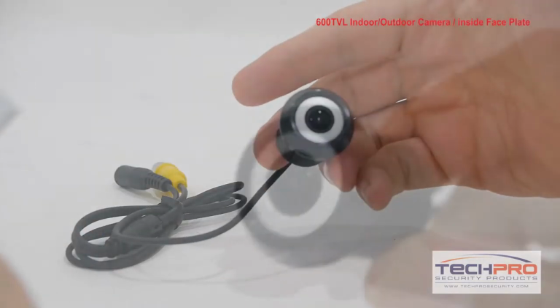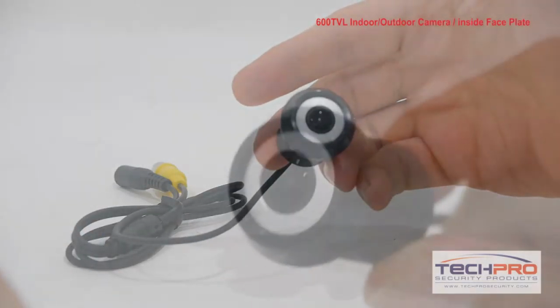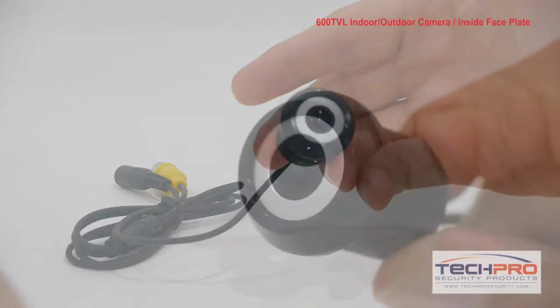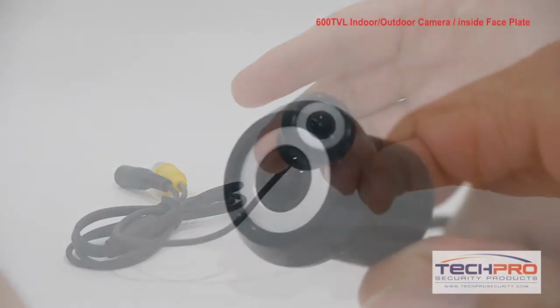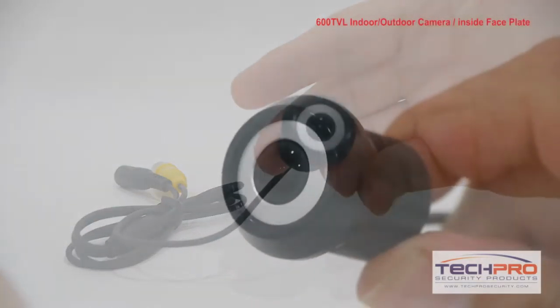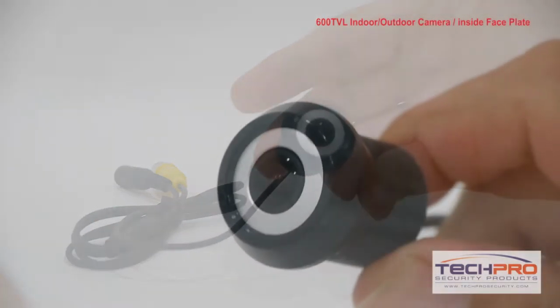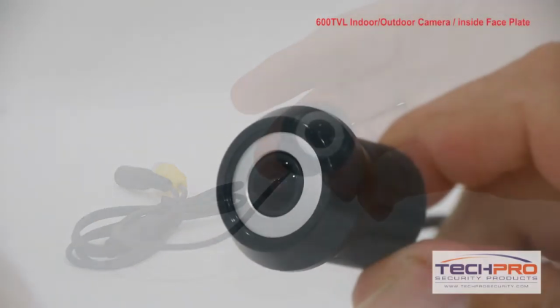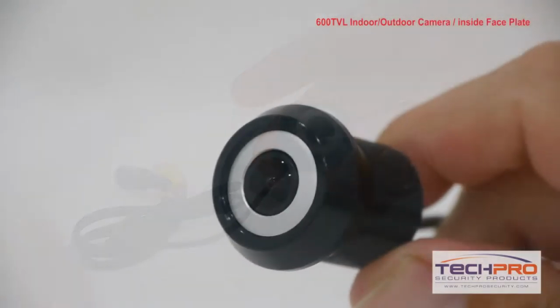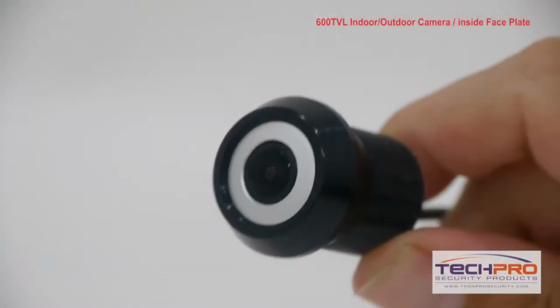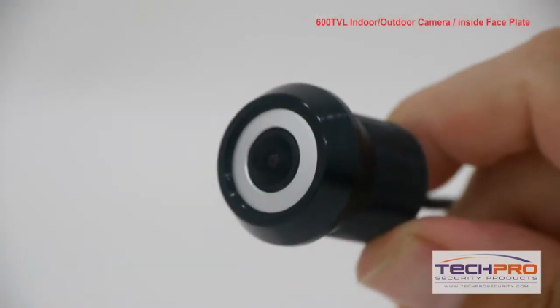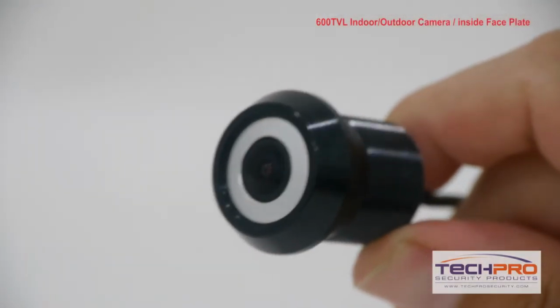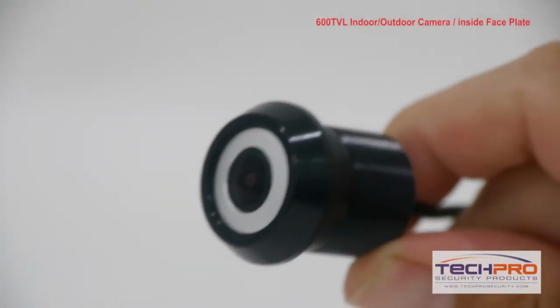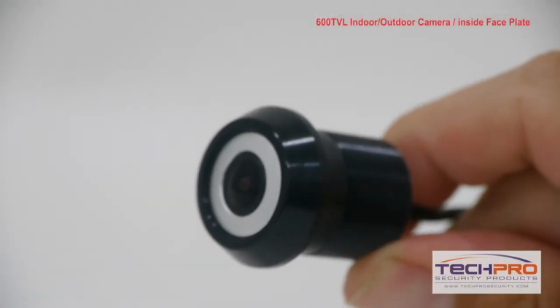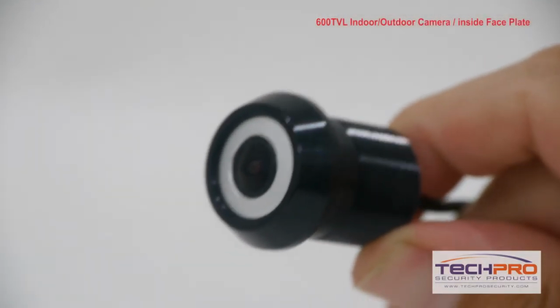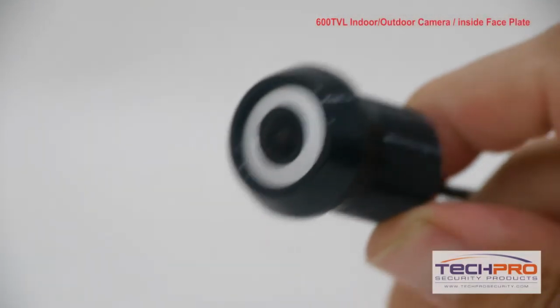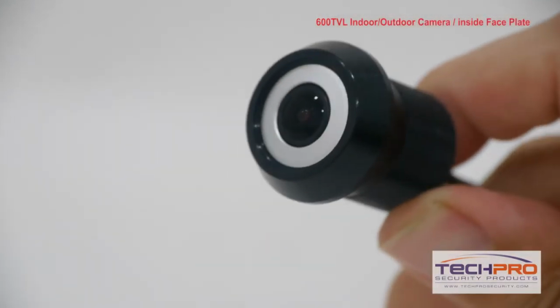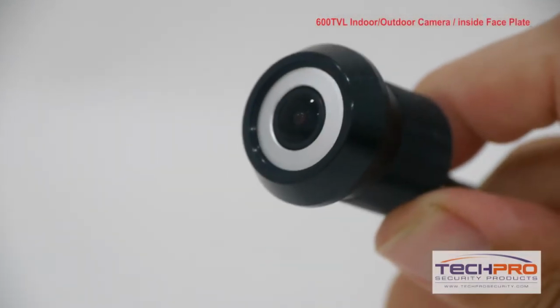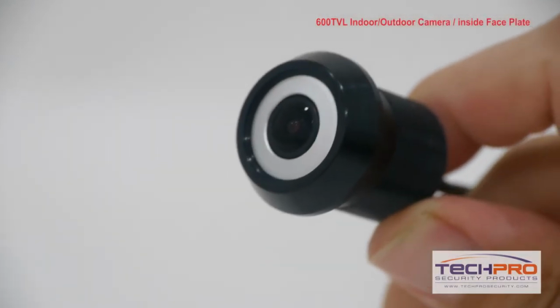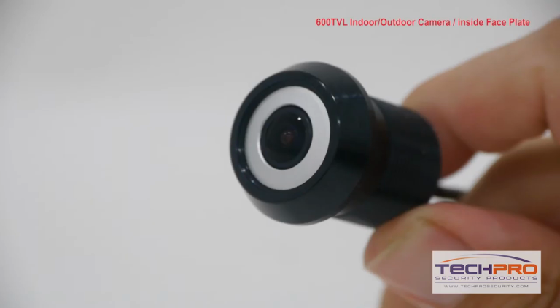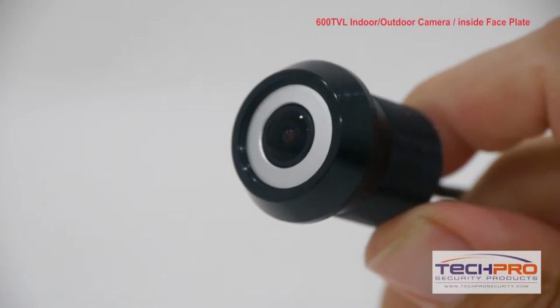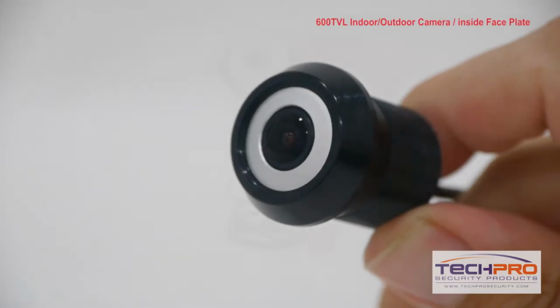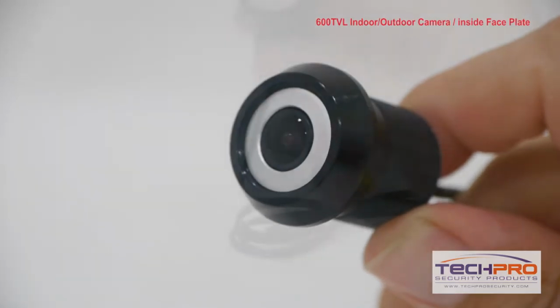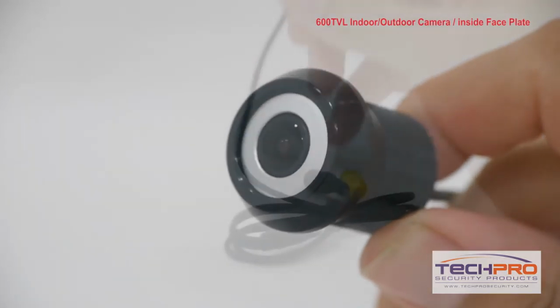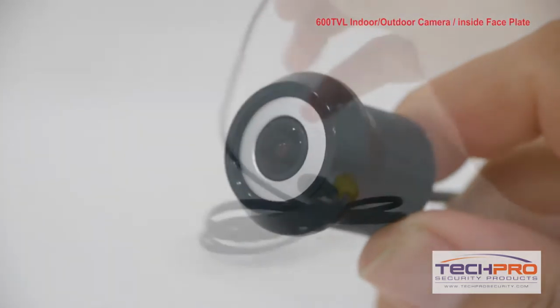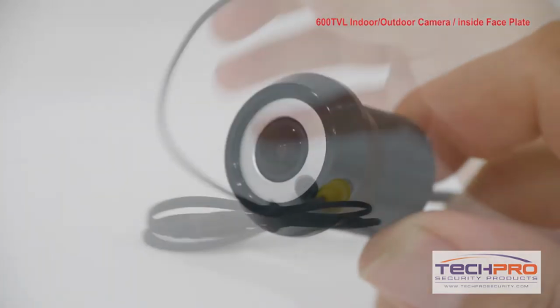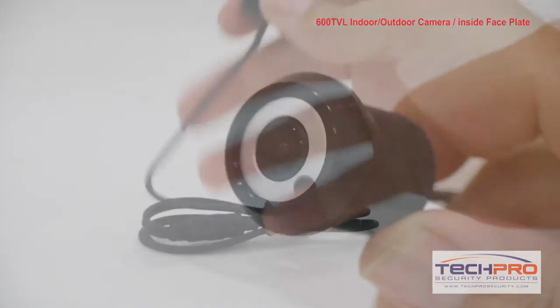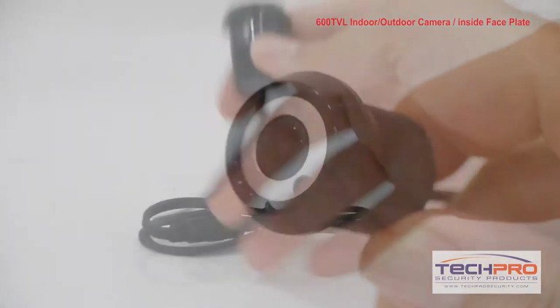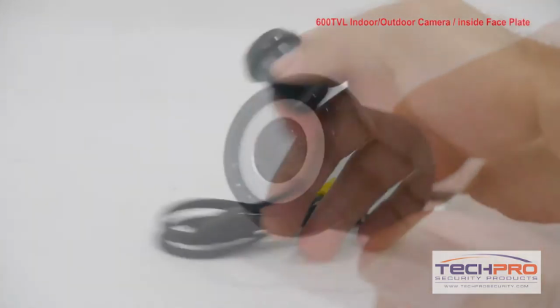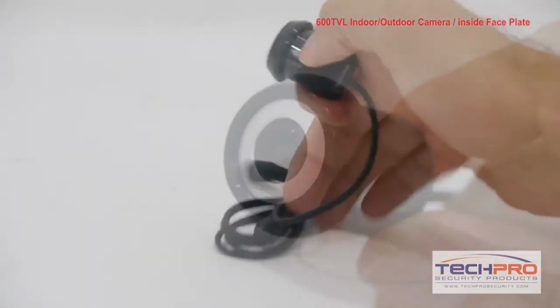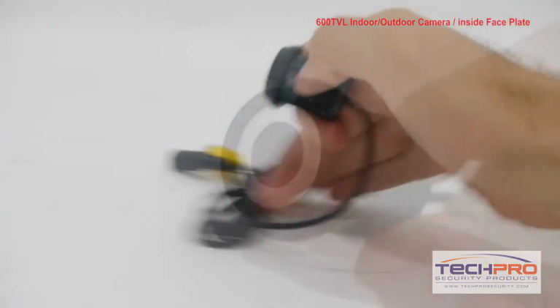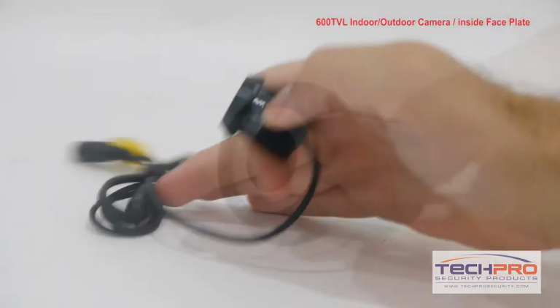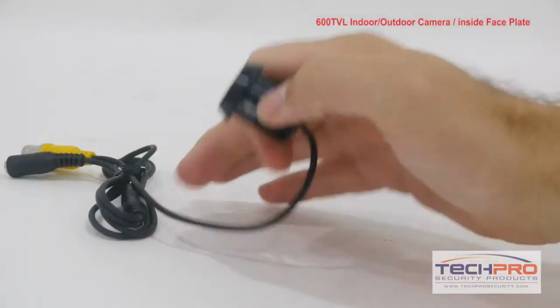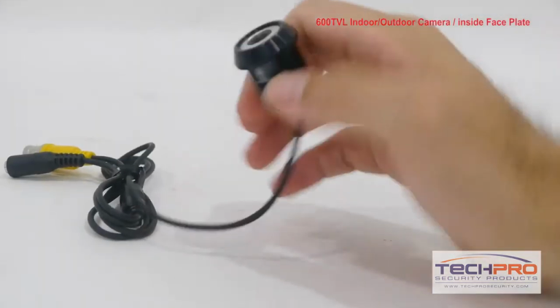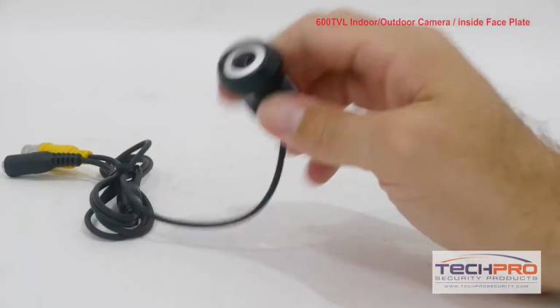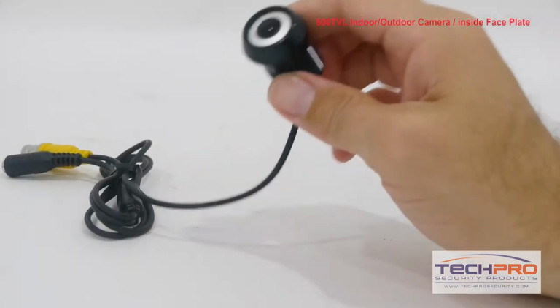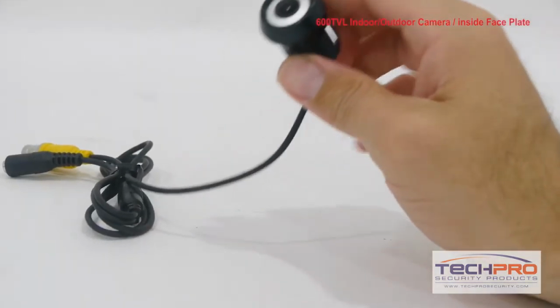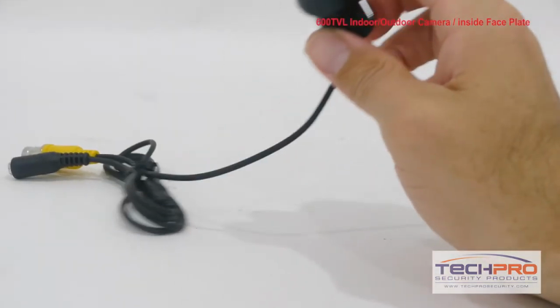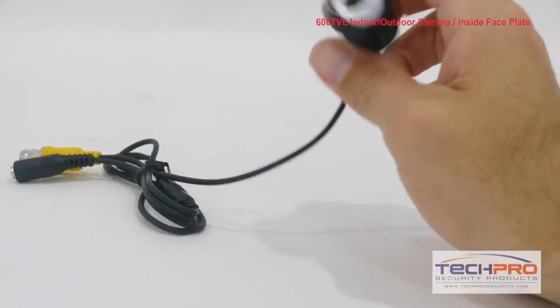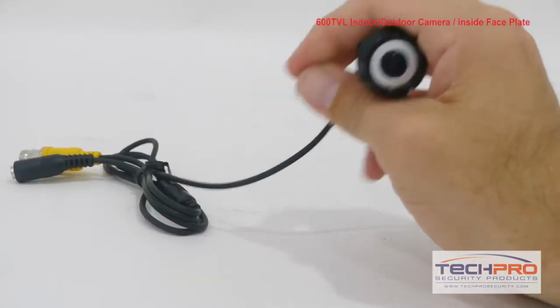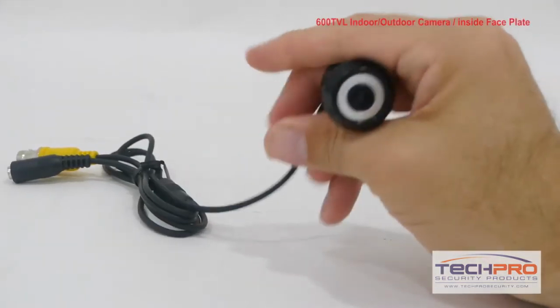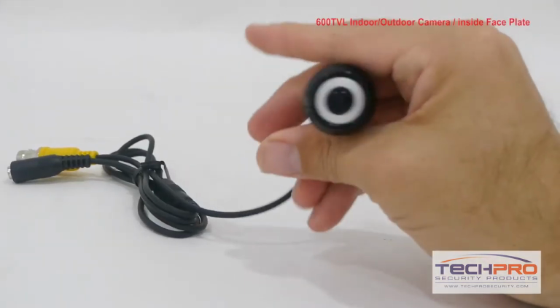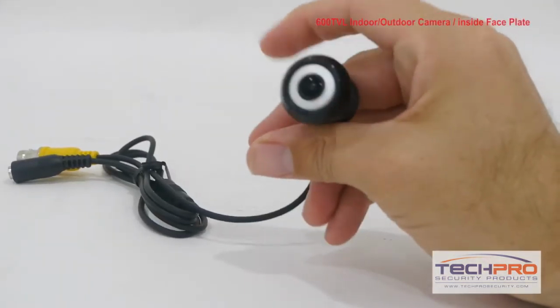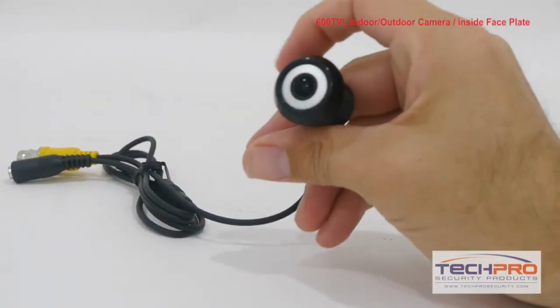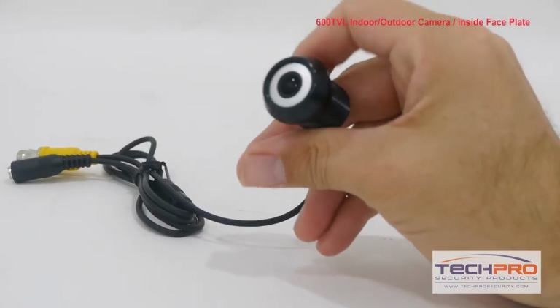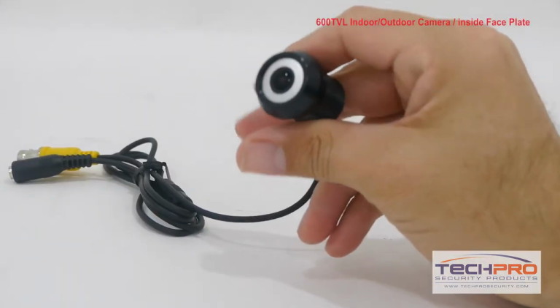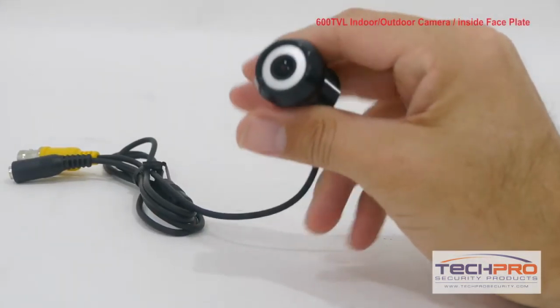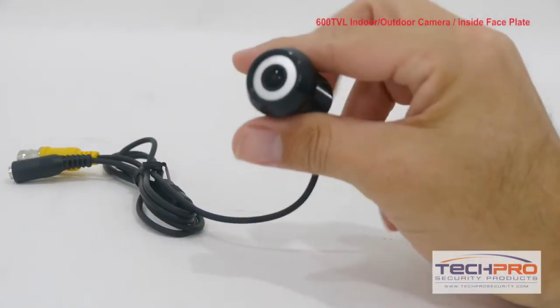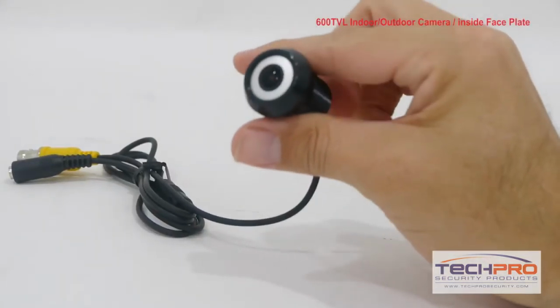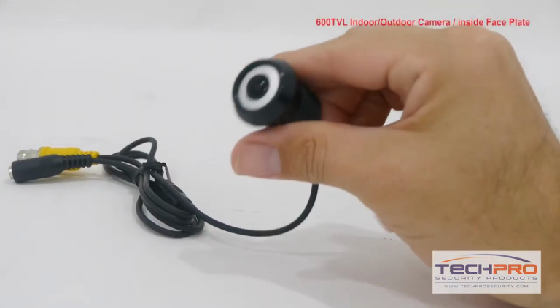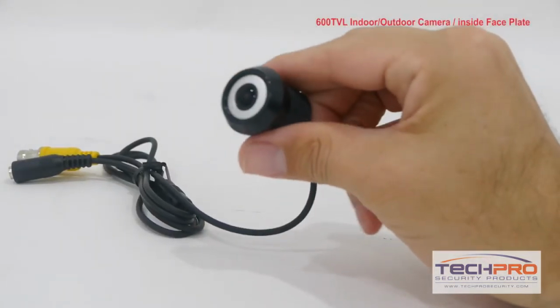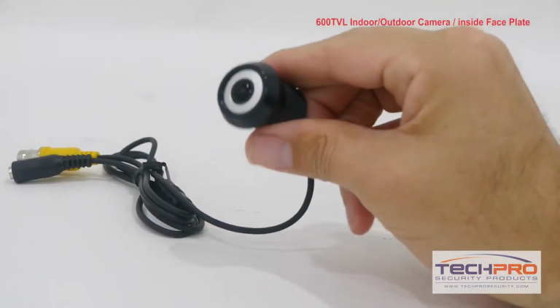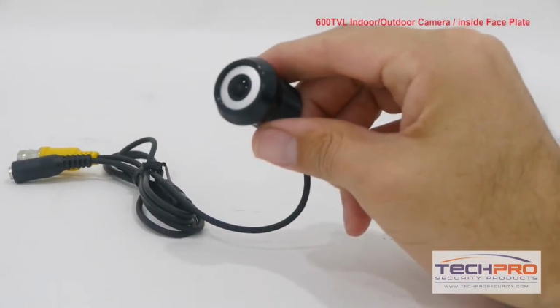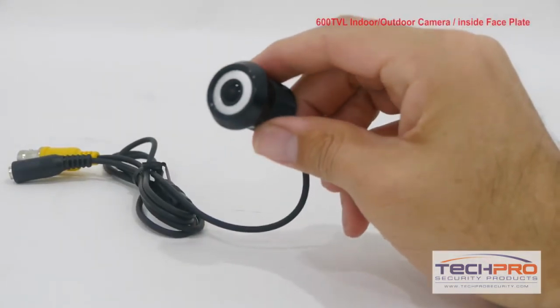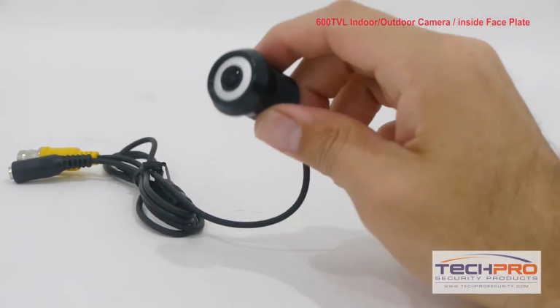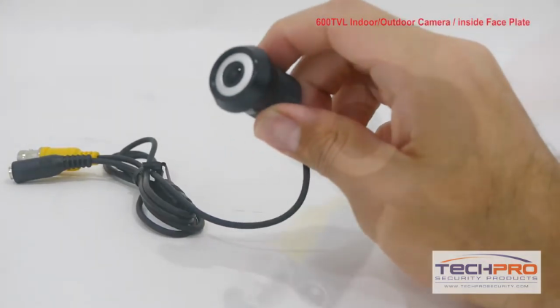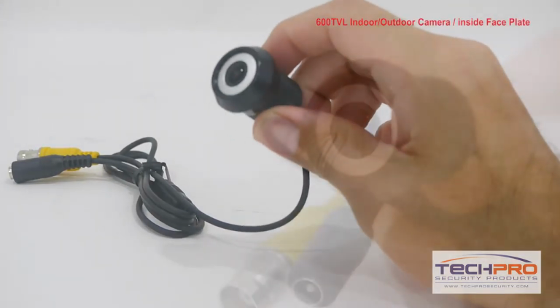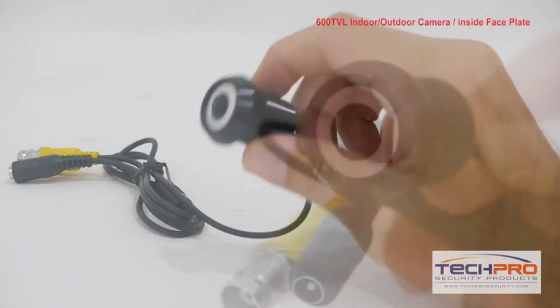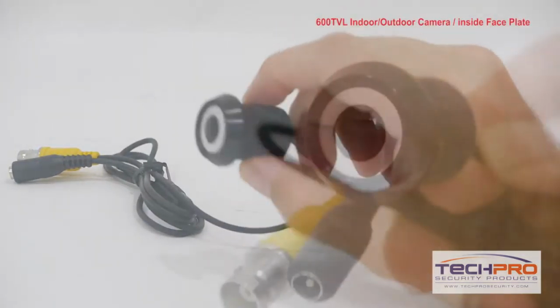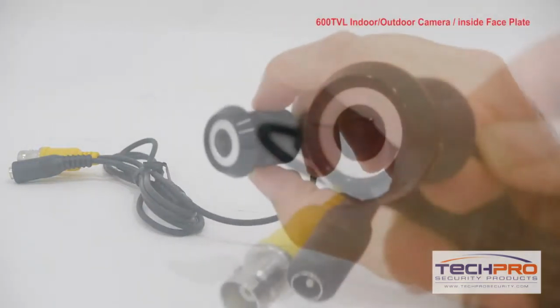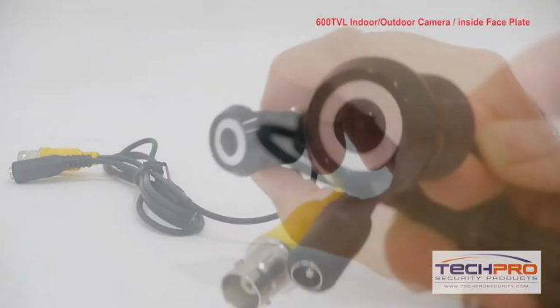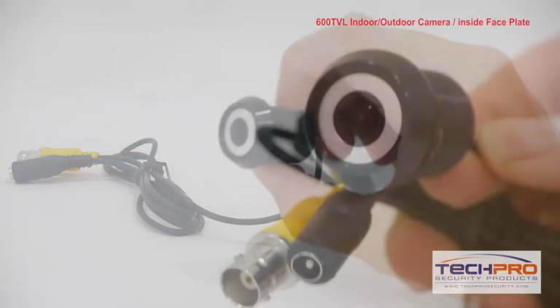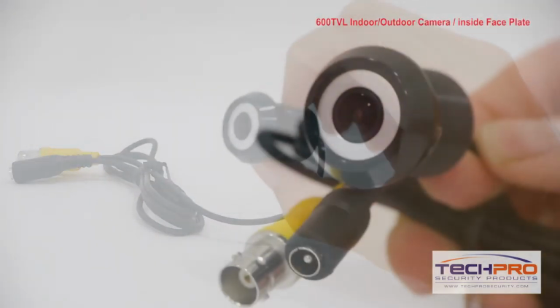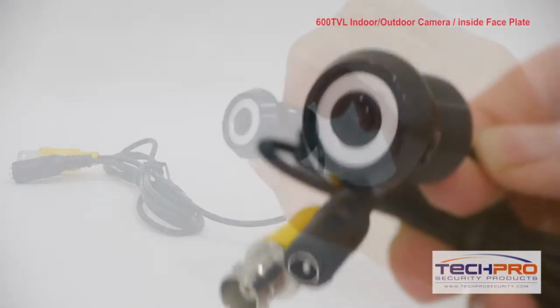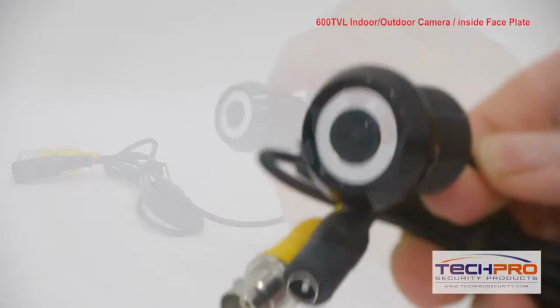It features a 1.5 millimeter wide-angle lens and is compatible with all DVRs, but needs to be wired directly to the DVR.